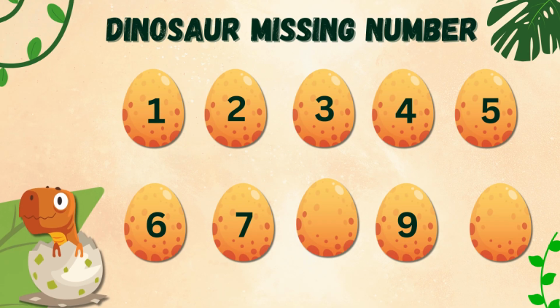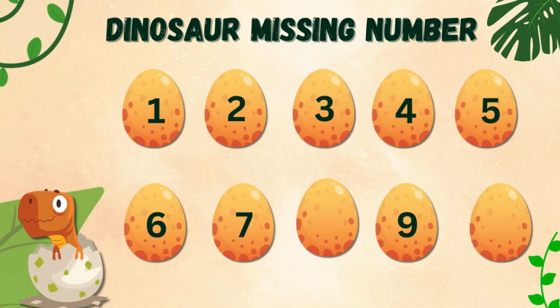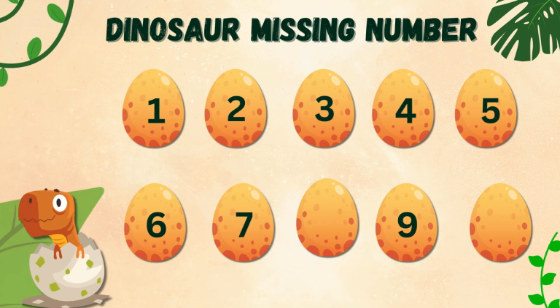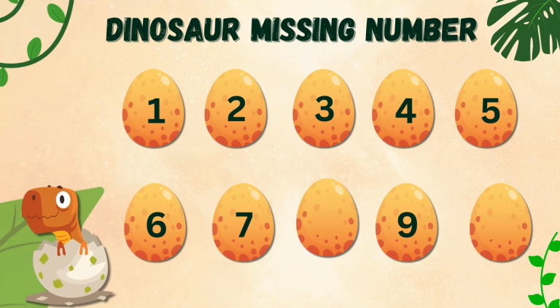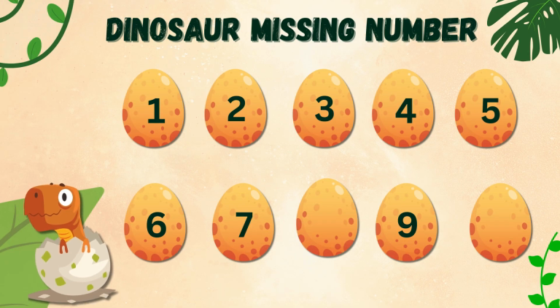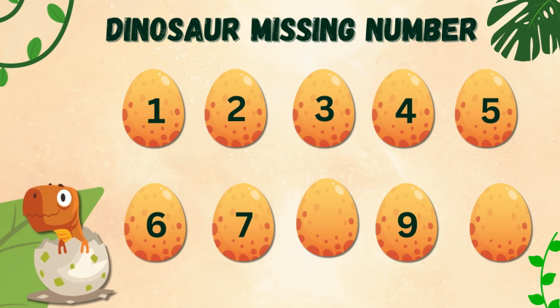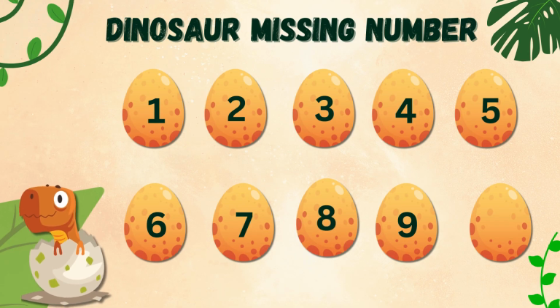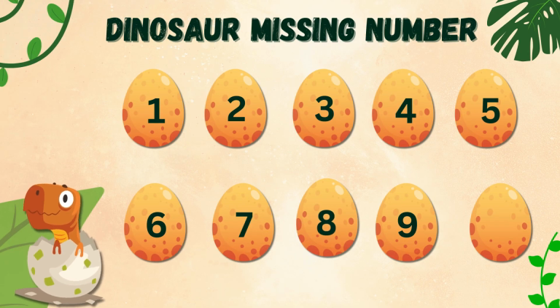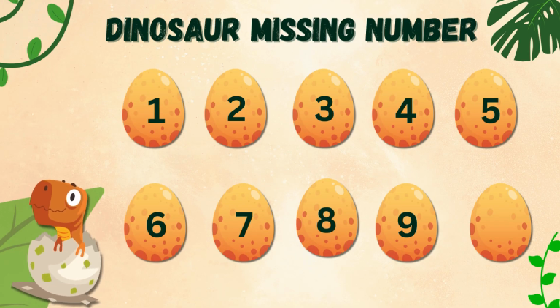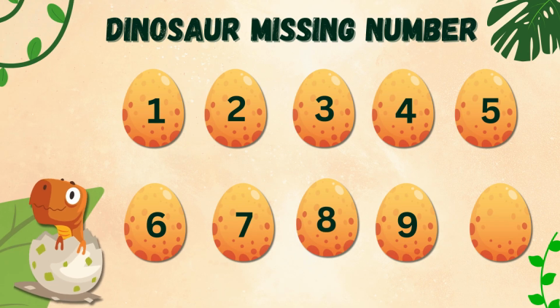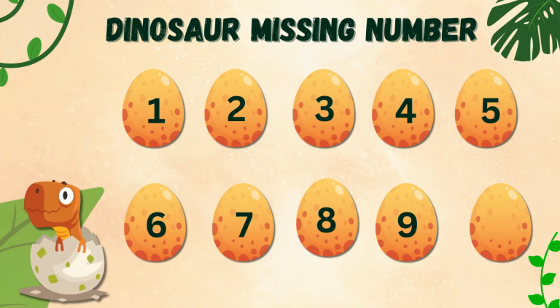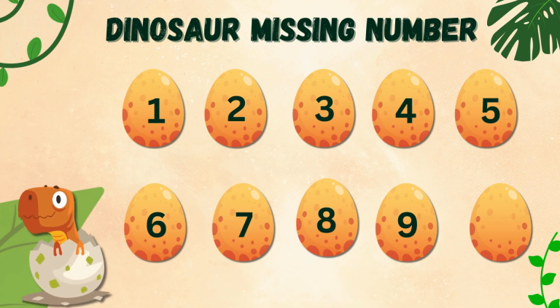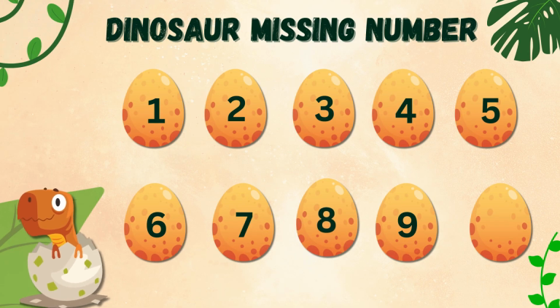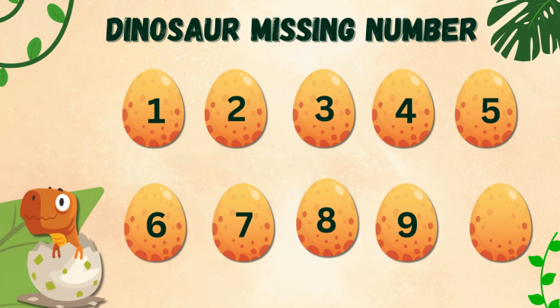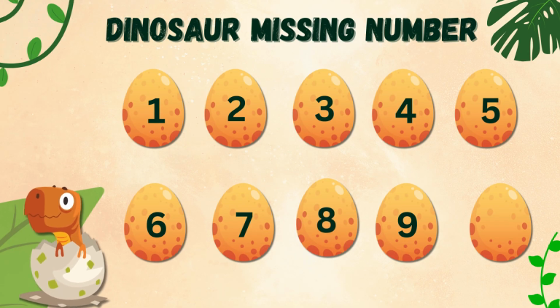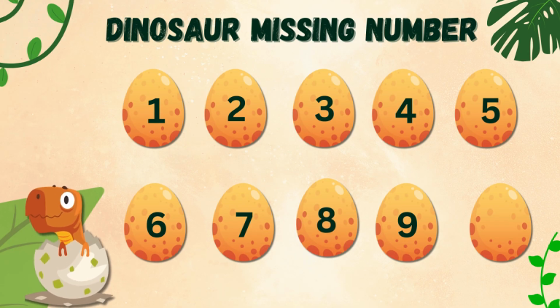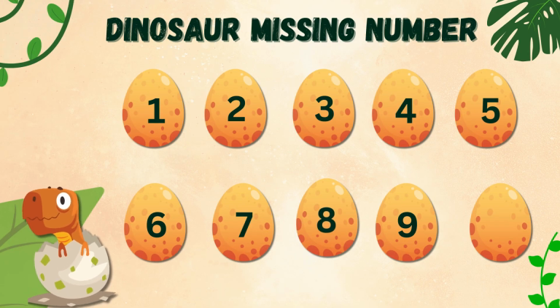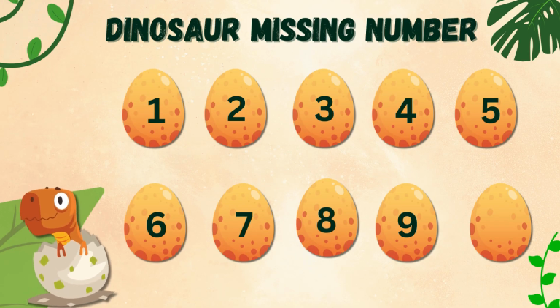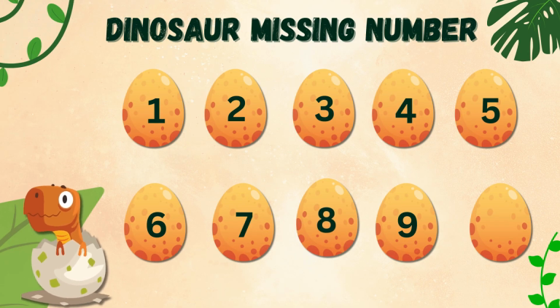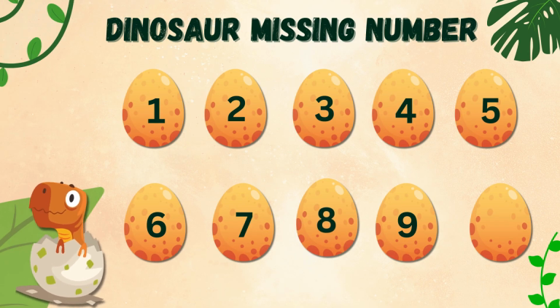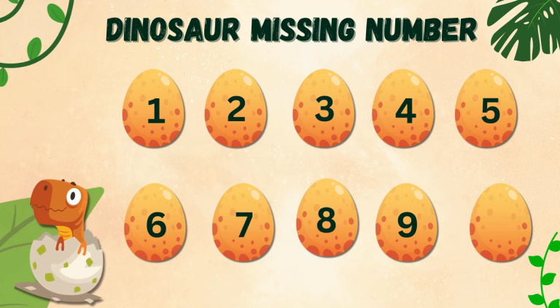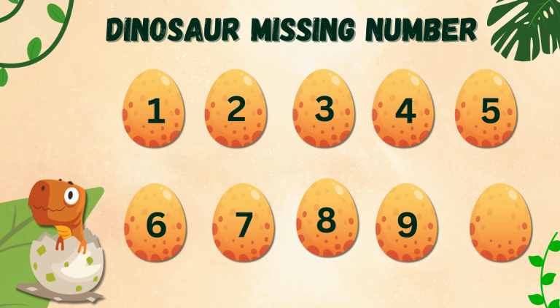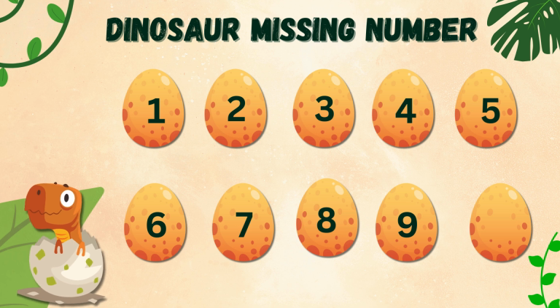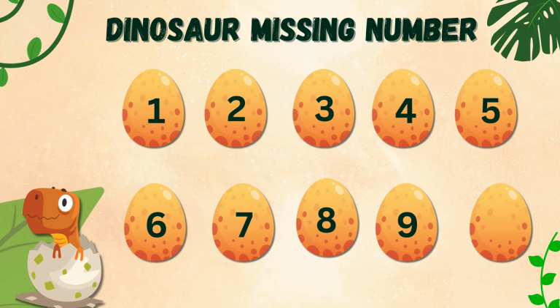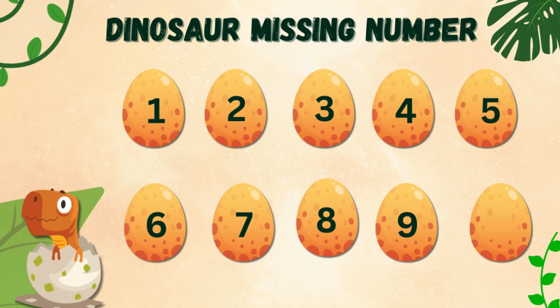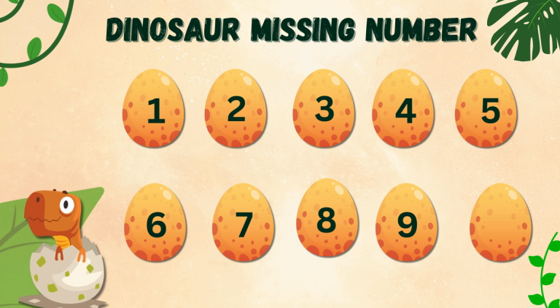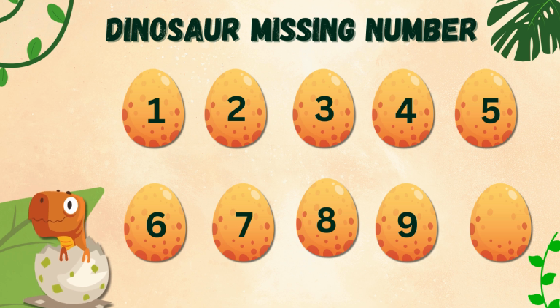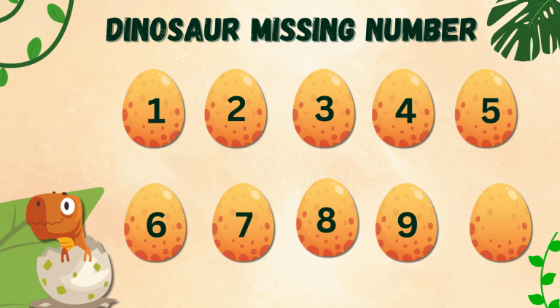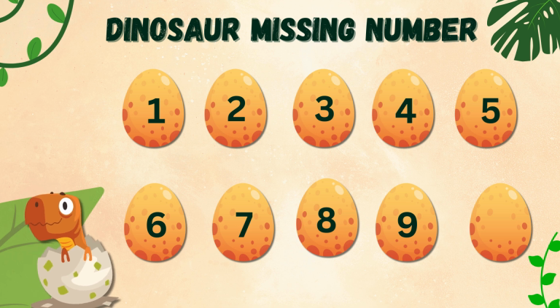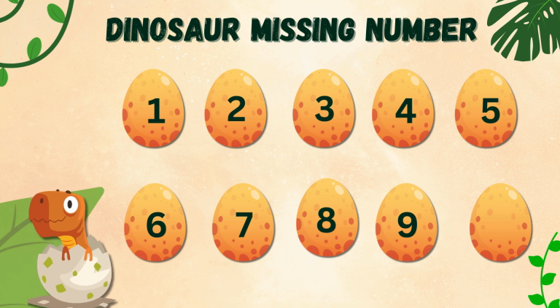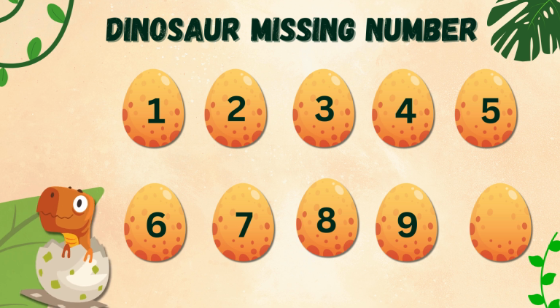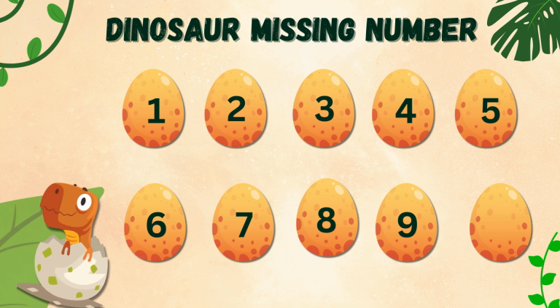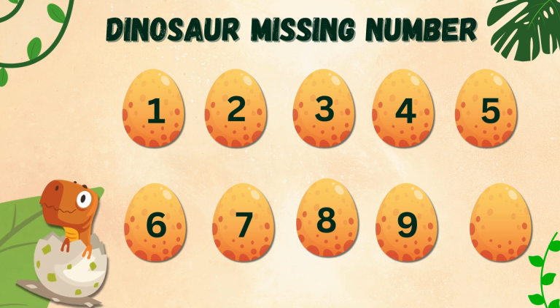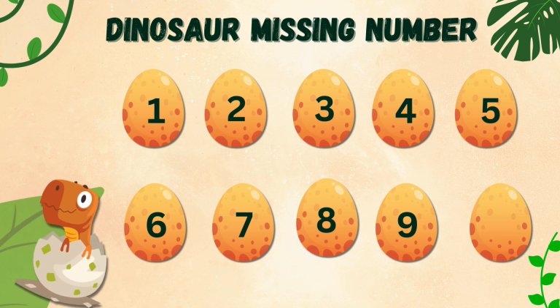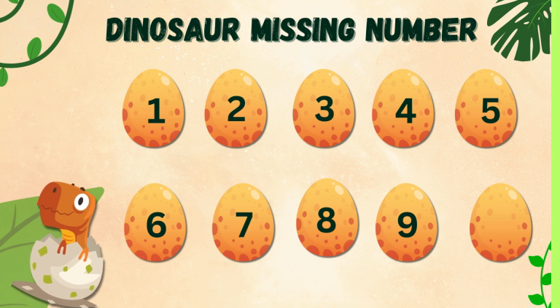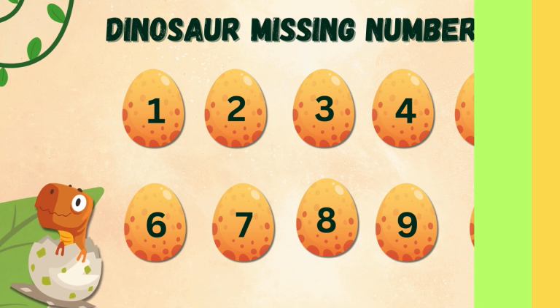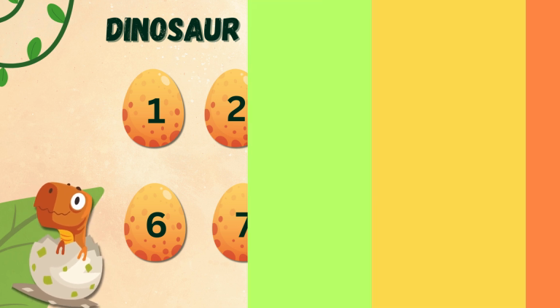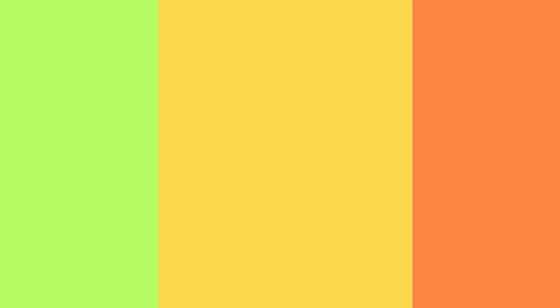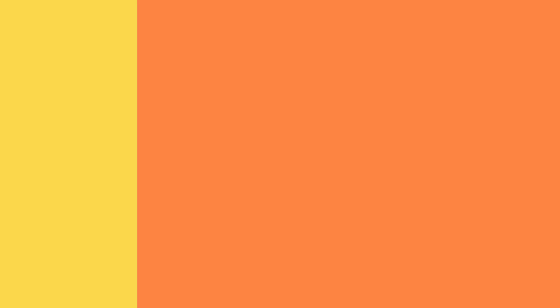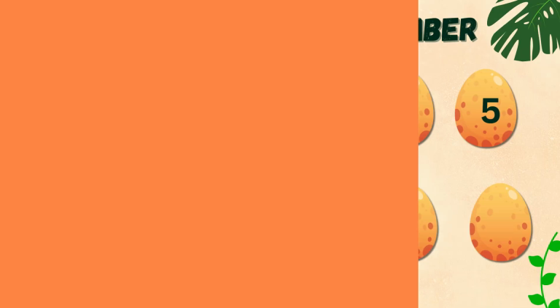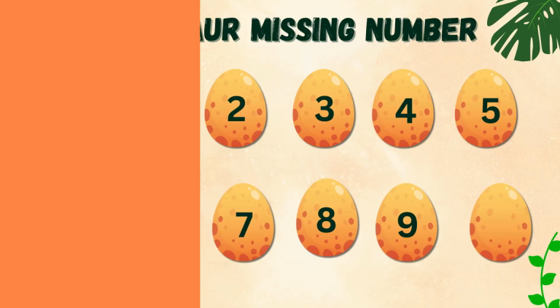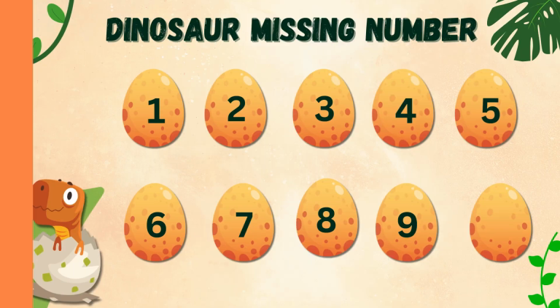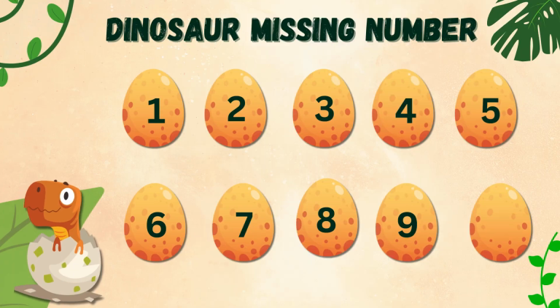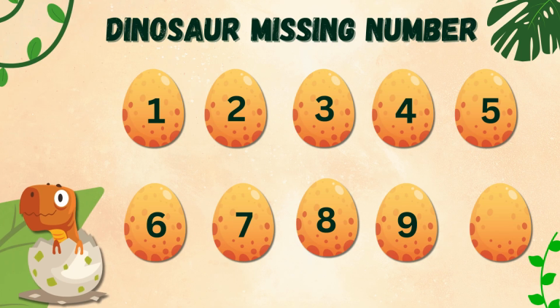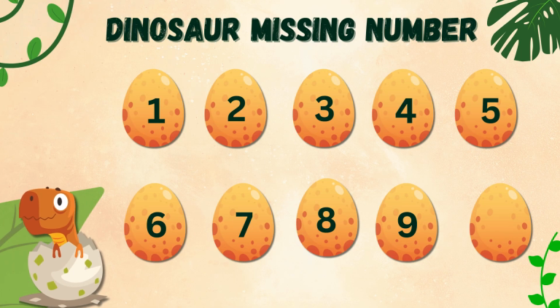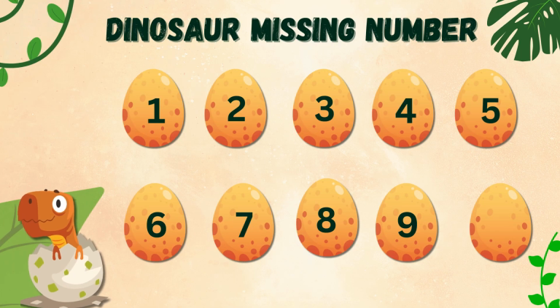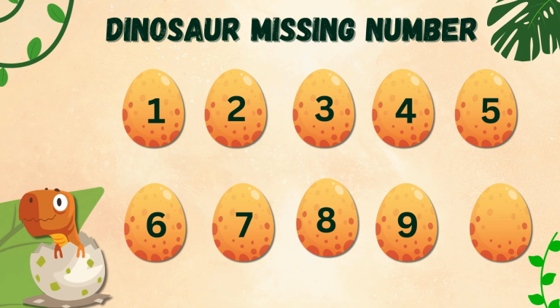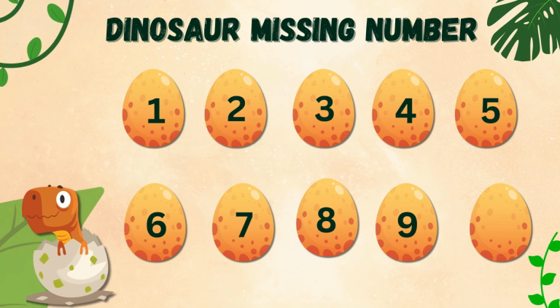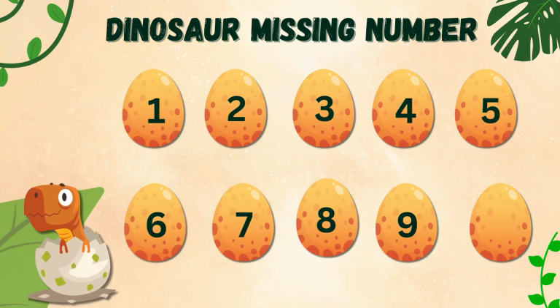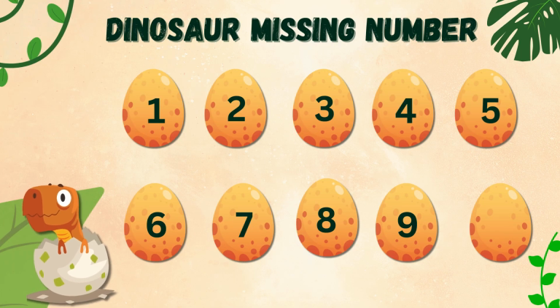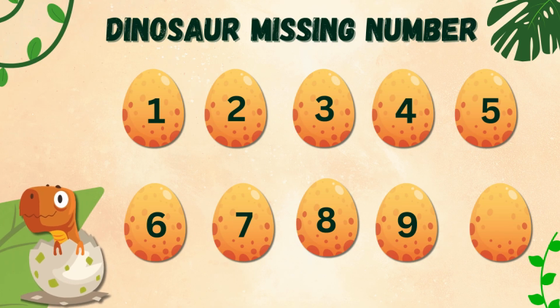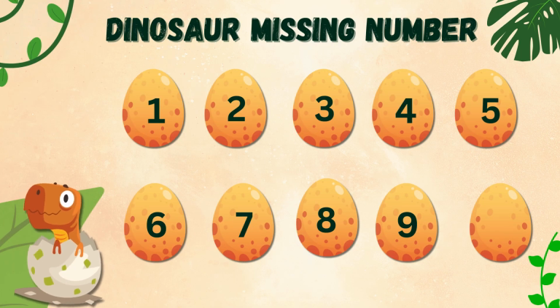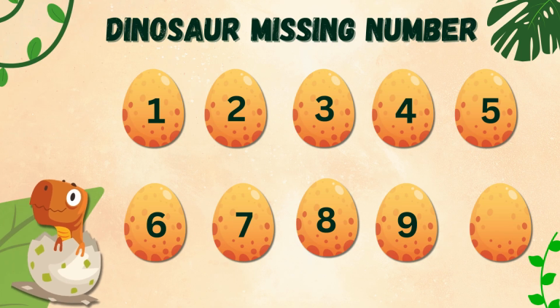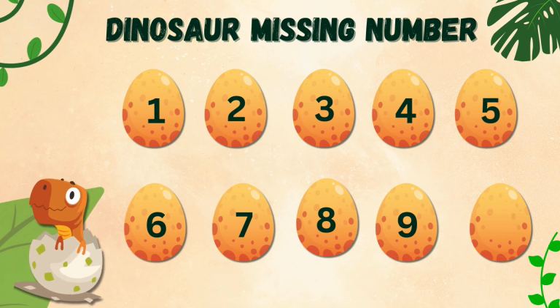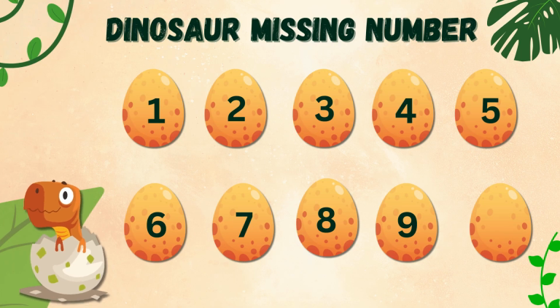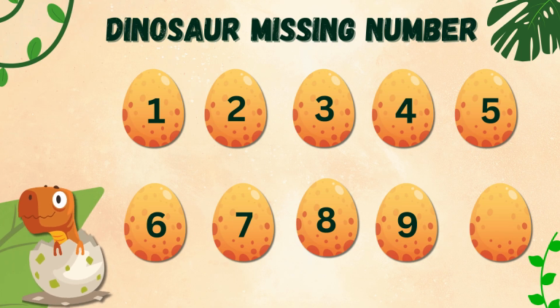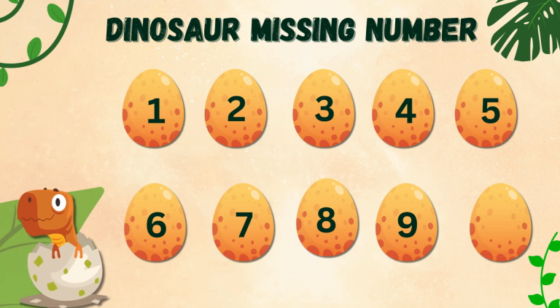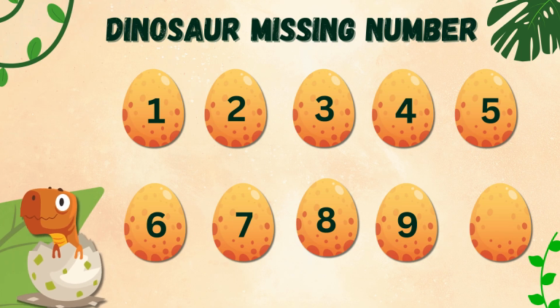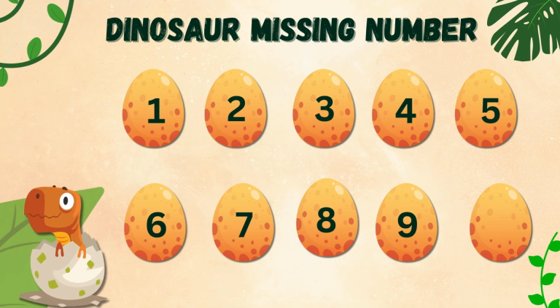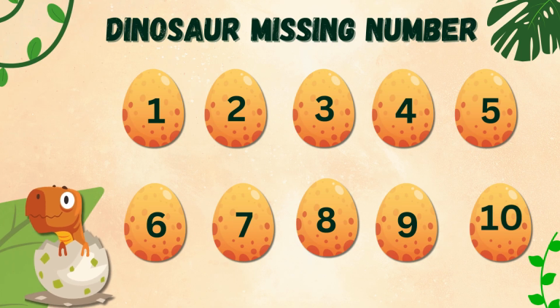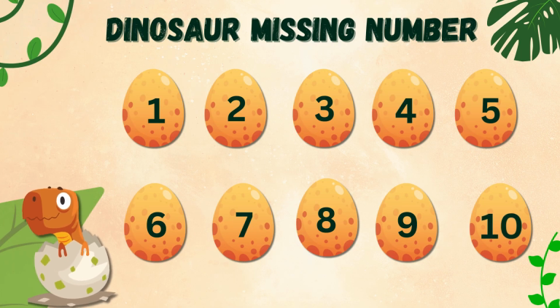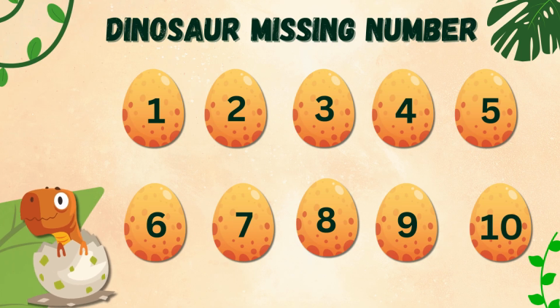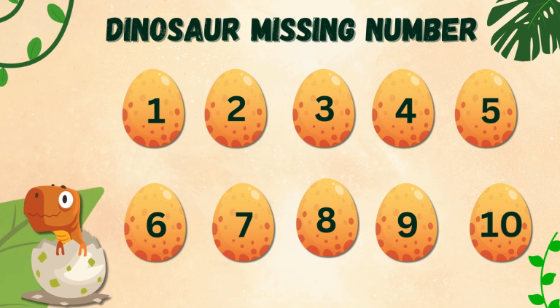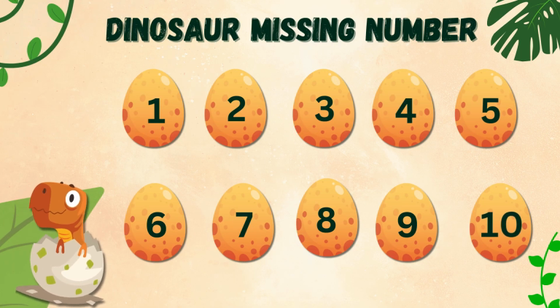Next missing number is 8. And finally, here it comes, 10.